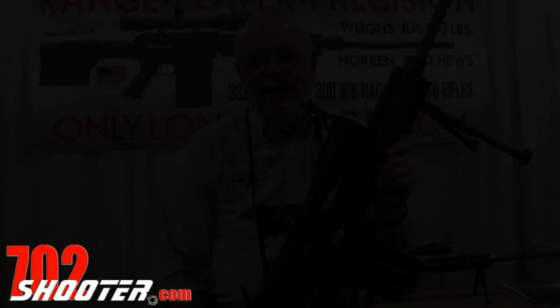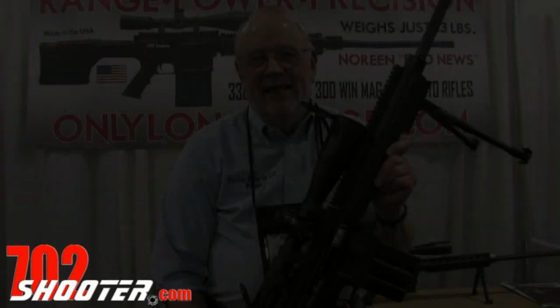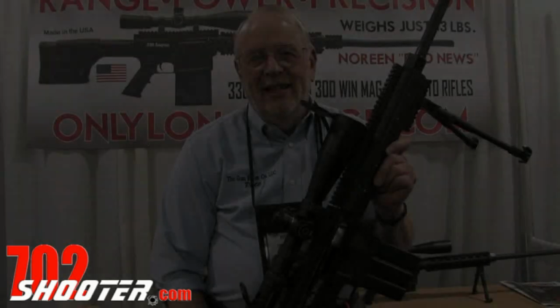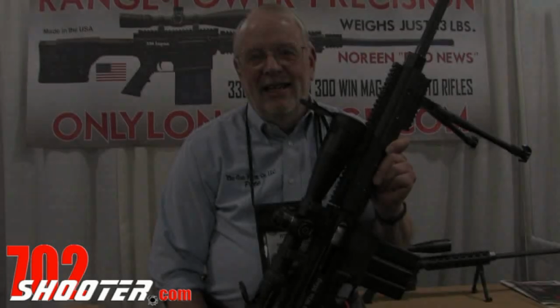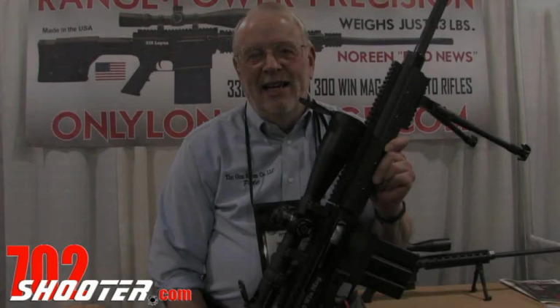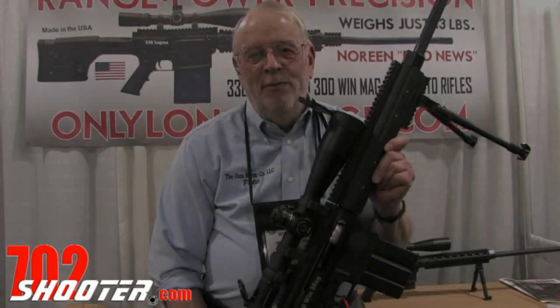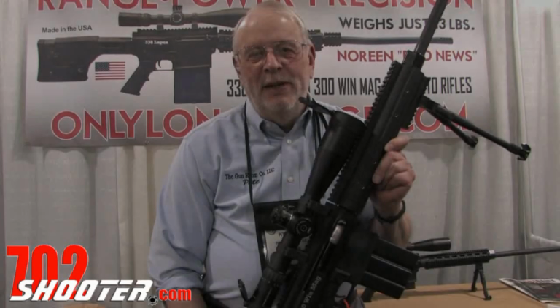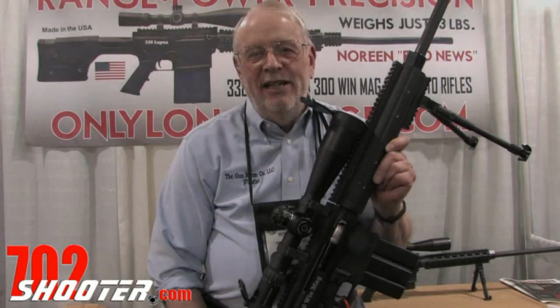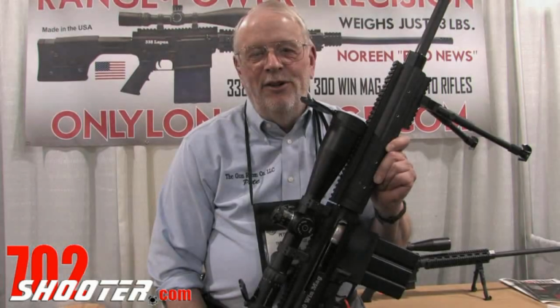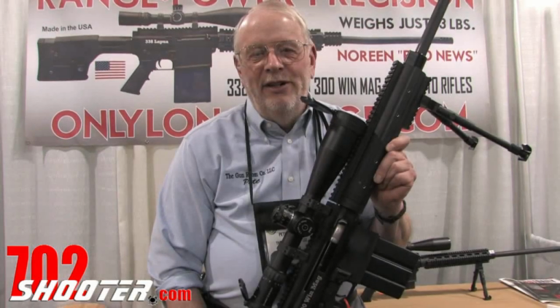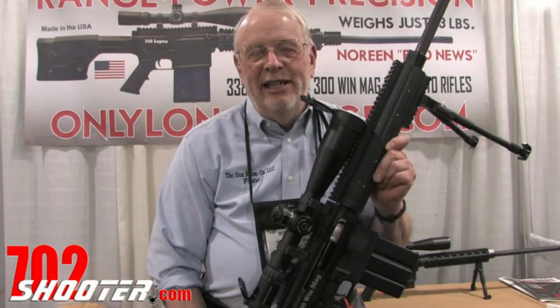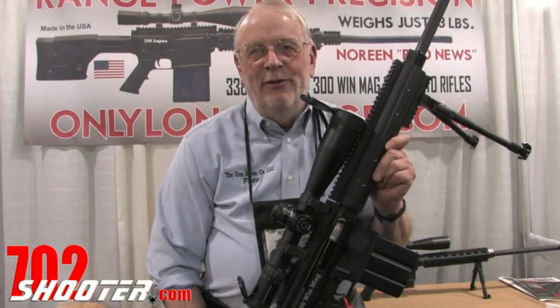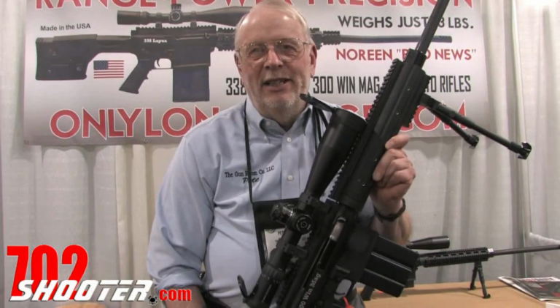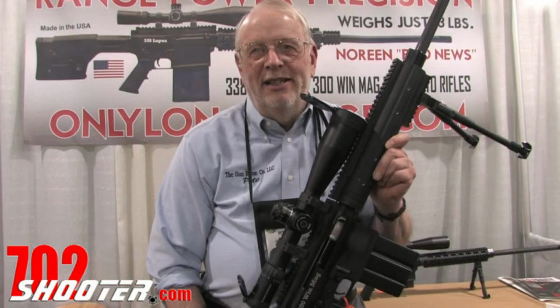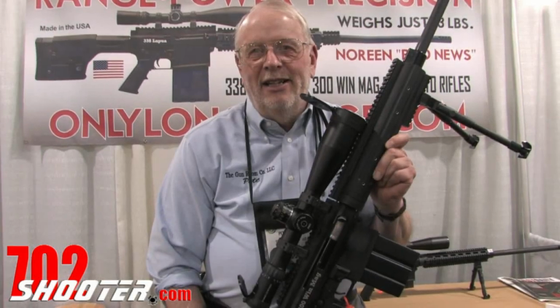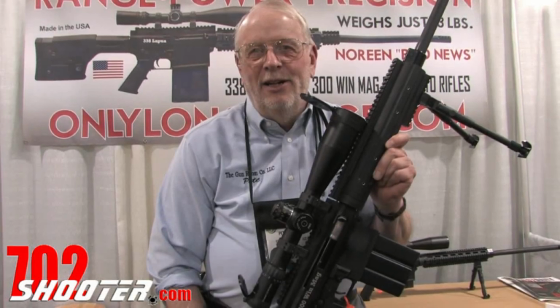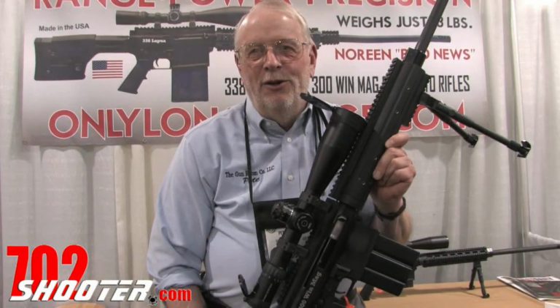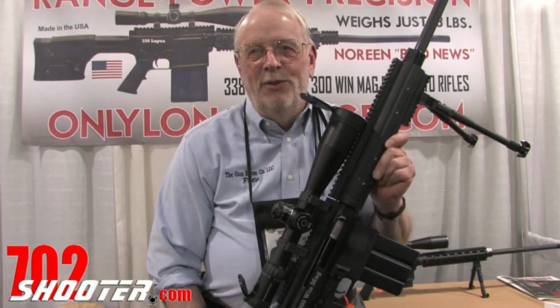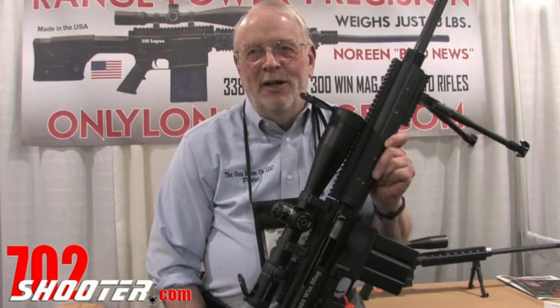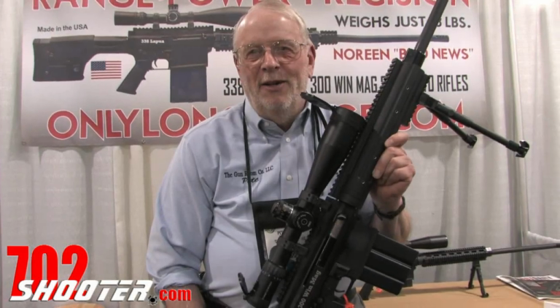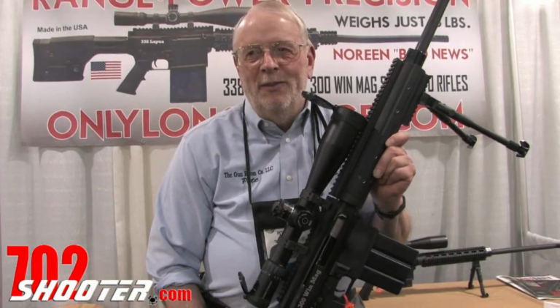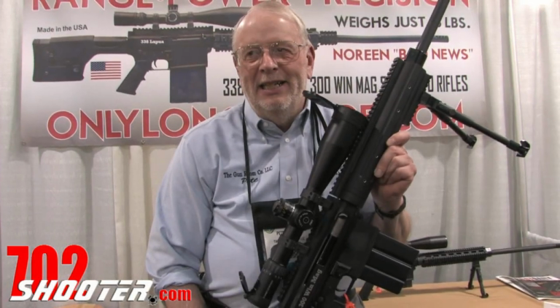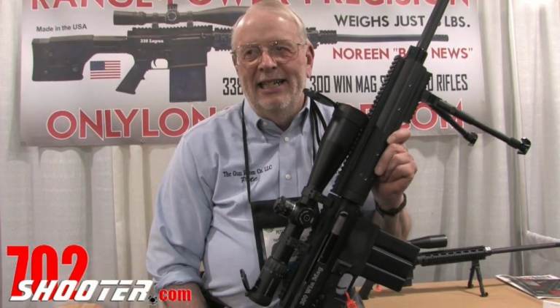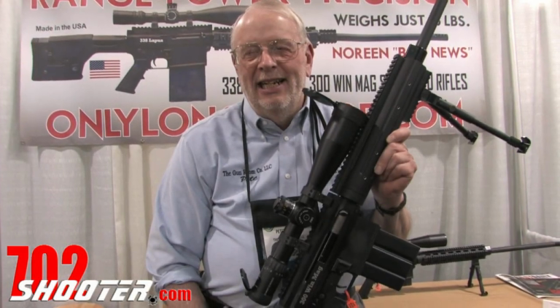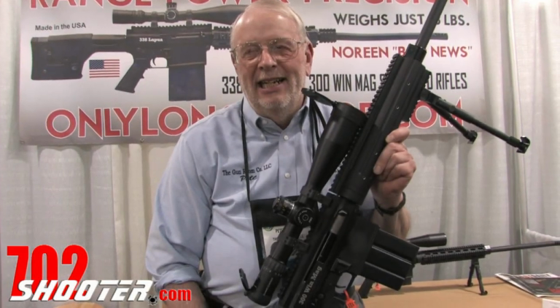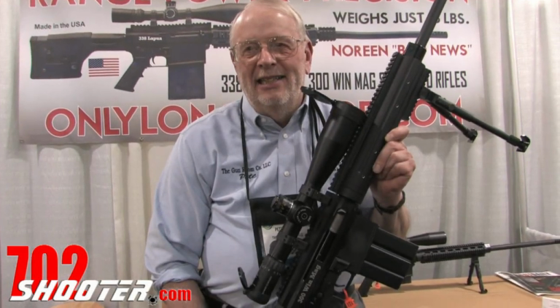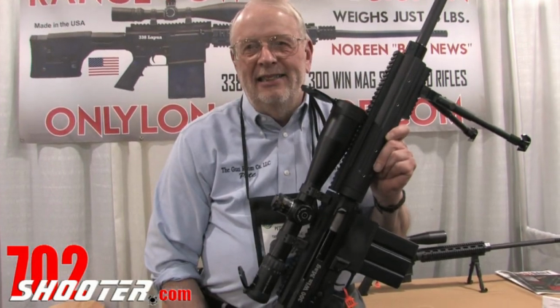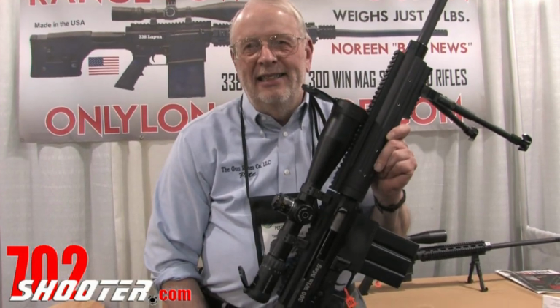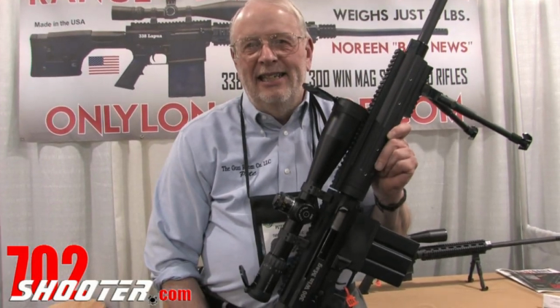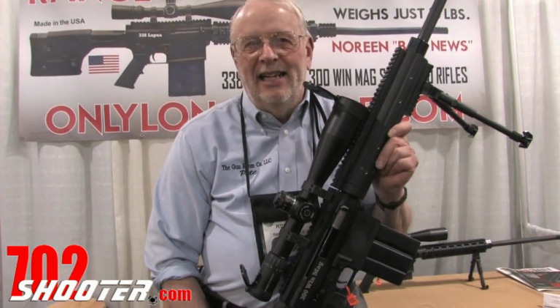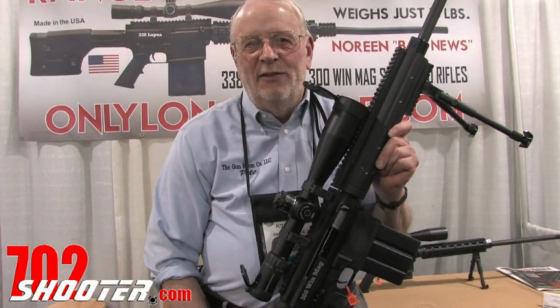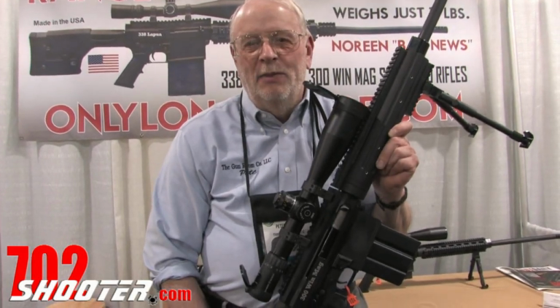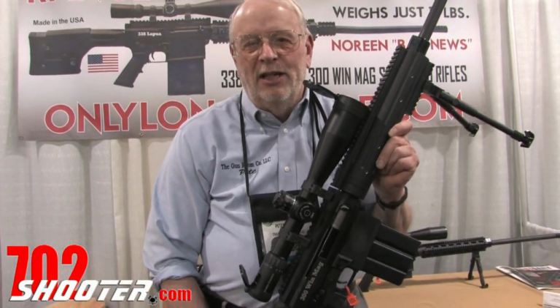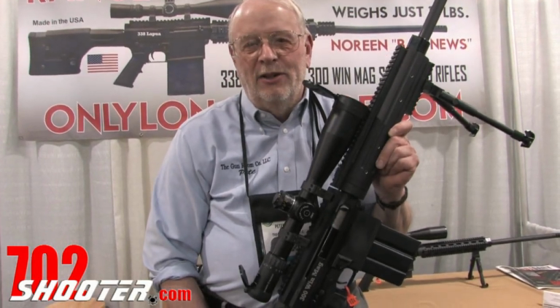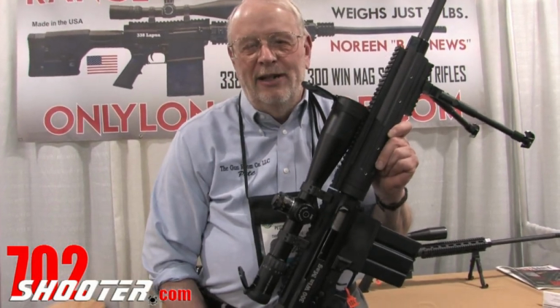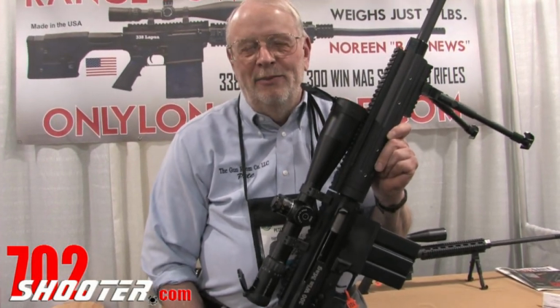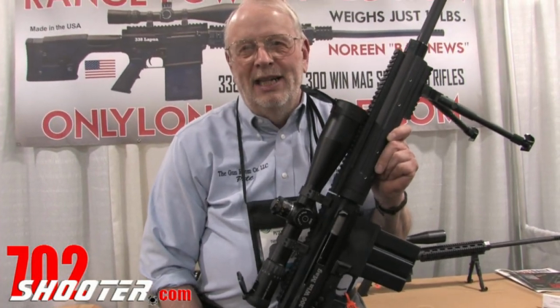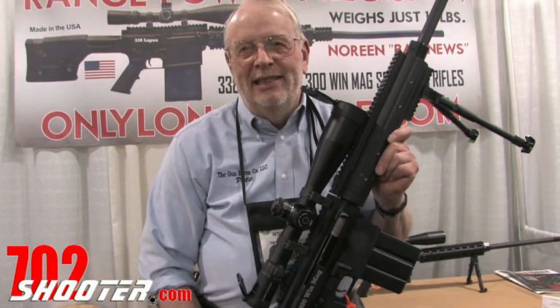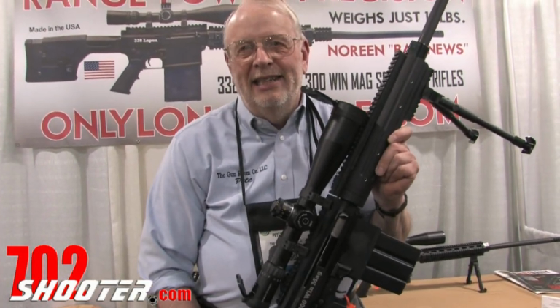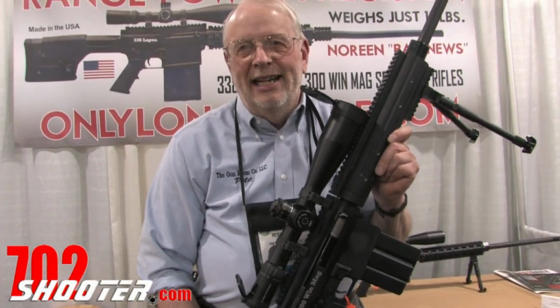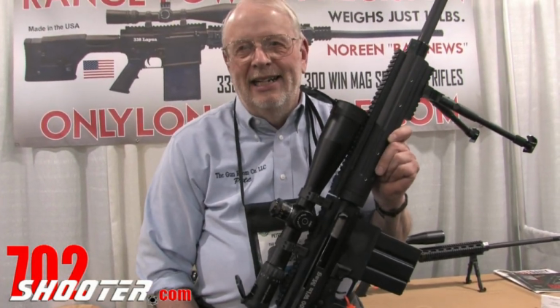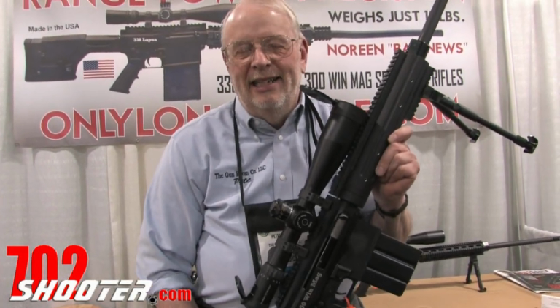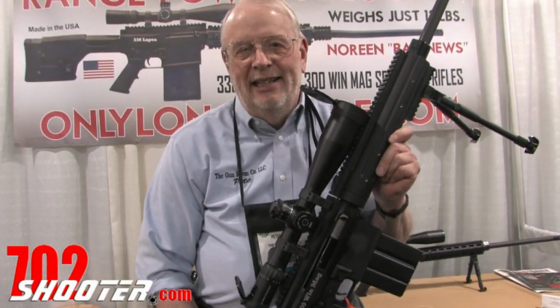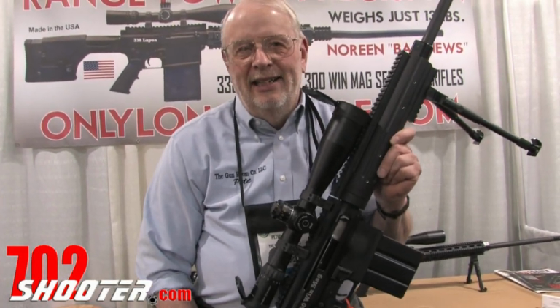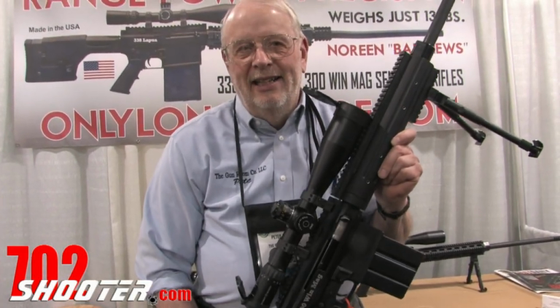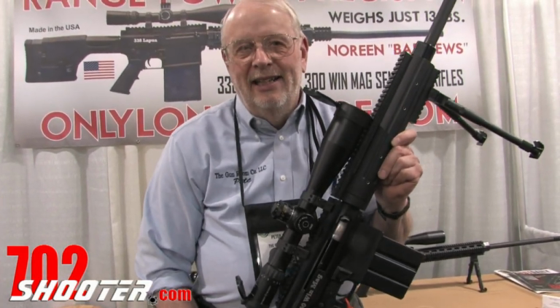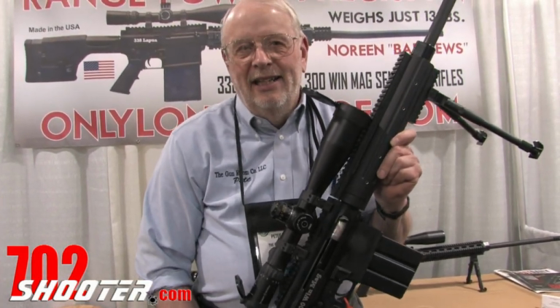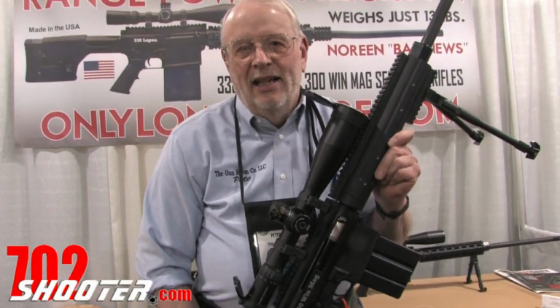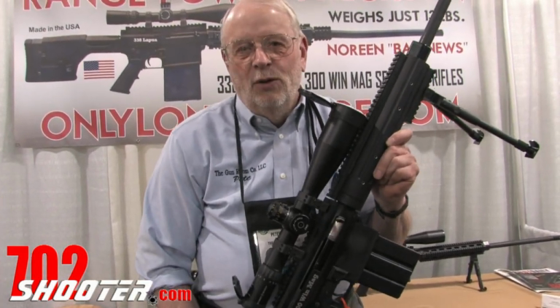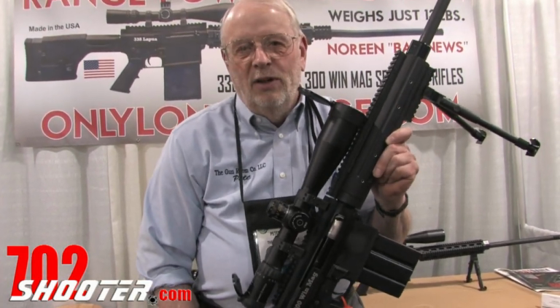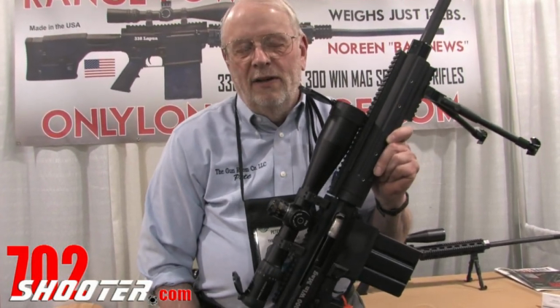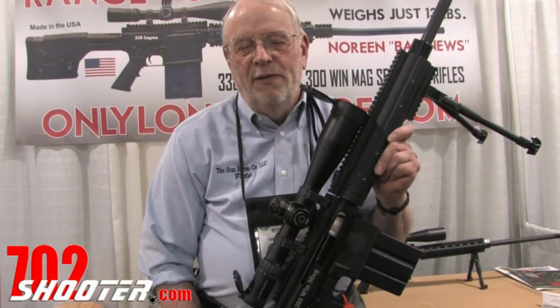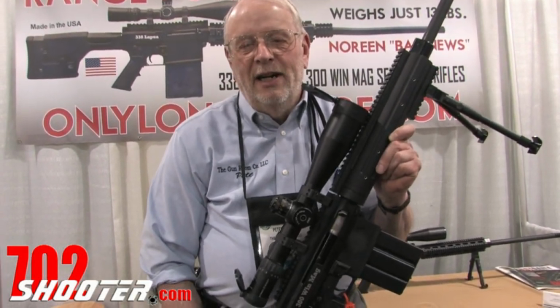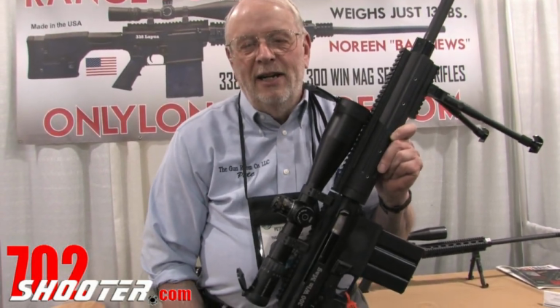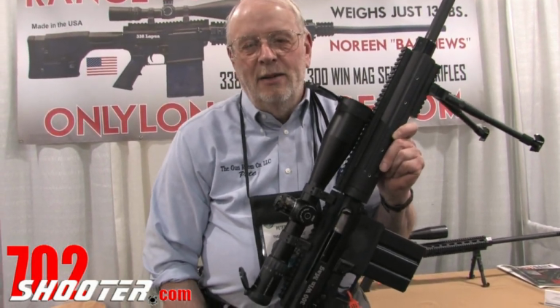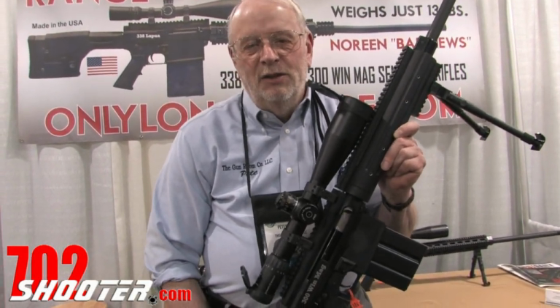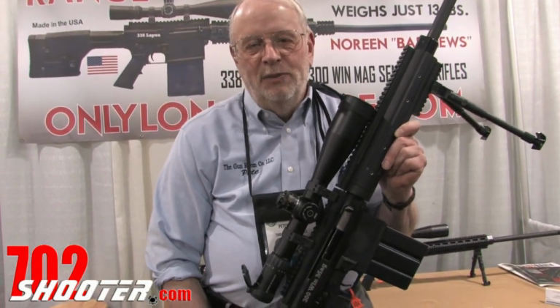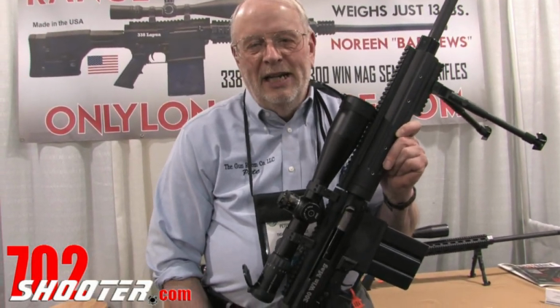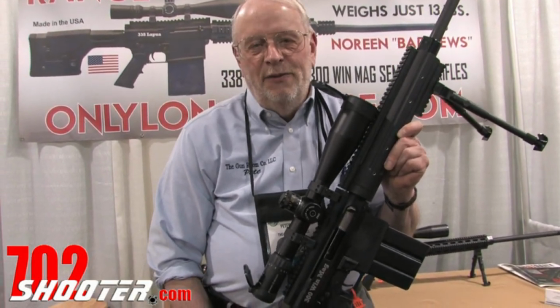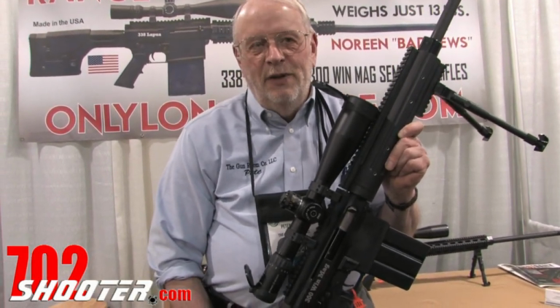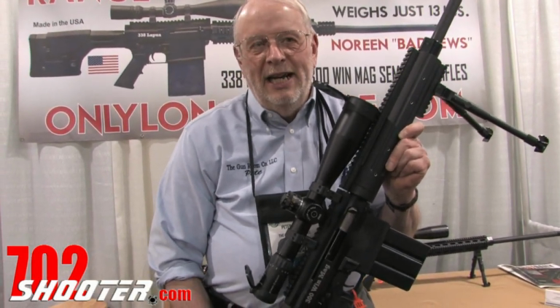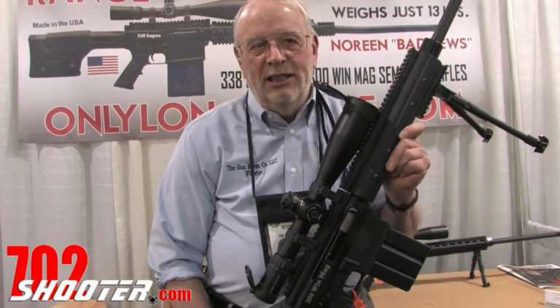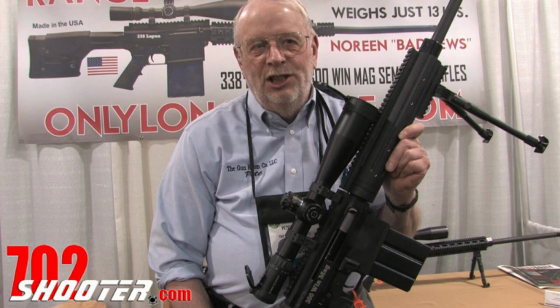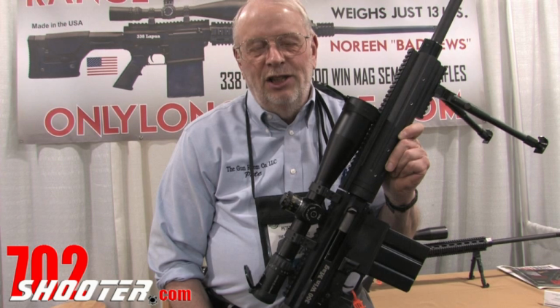I'm Pete Noreen with the Gun Room Company LLC out of Belgrade, Montana. We're a firearms manufacturer.